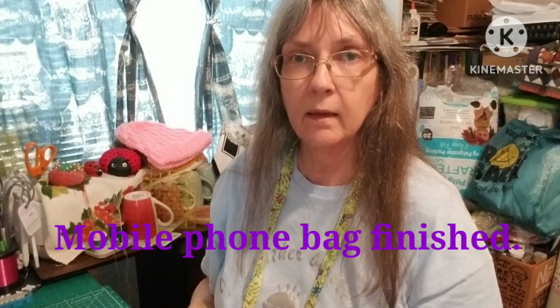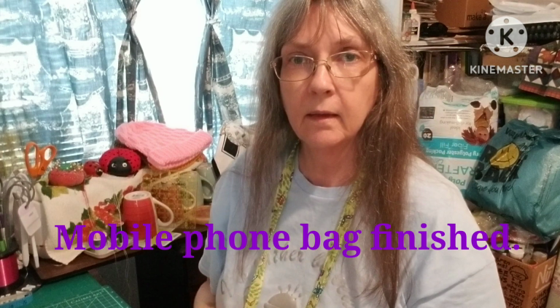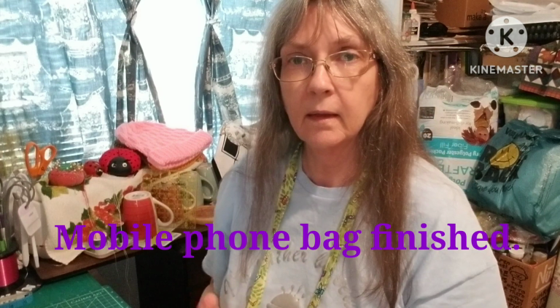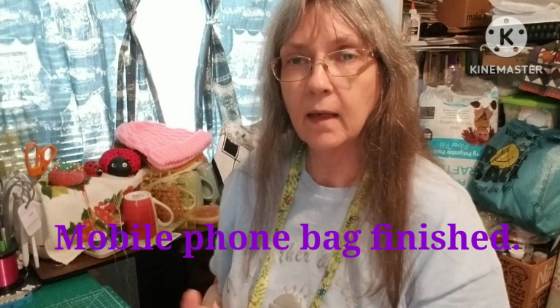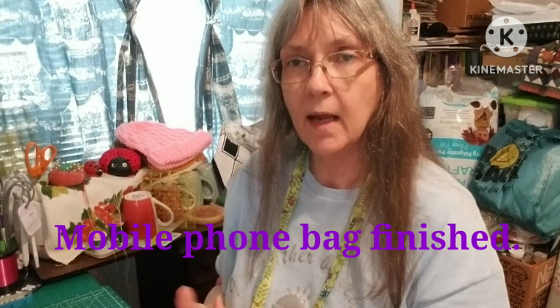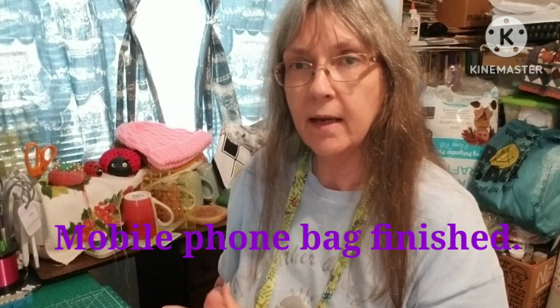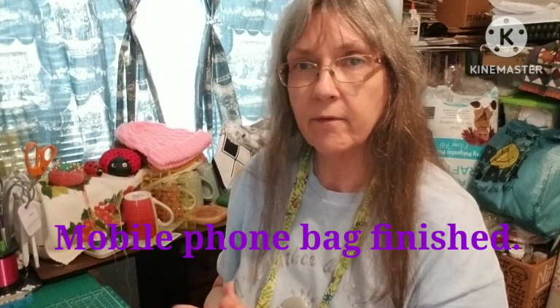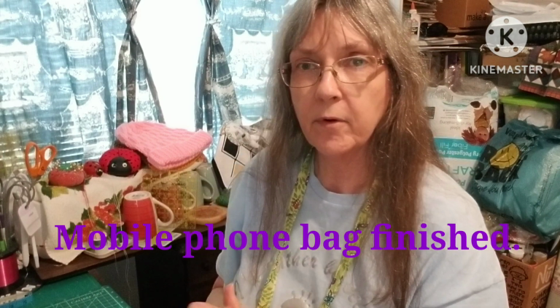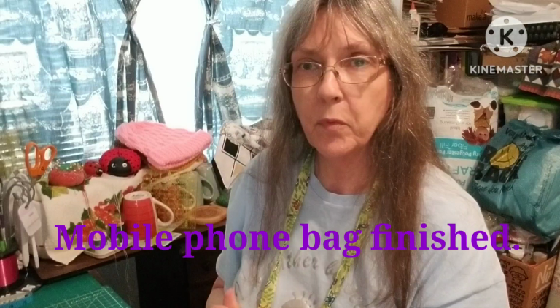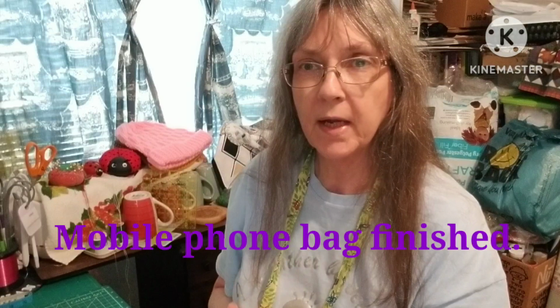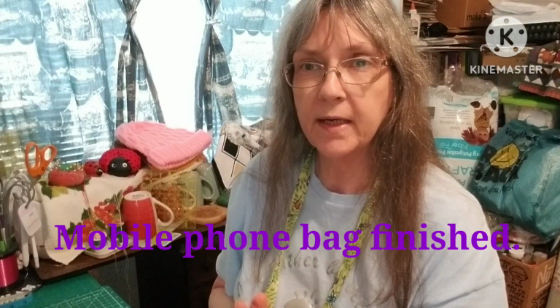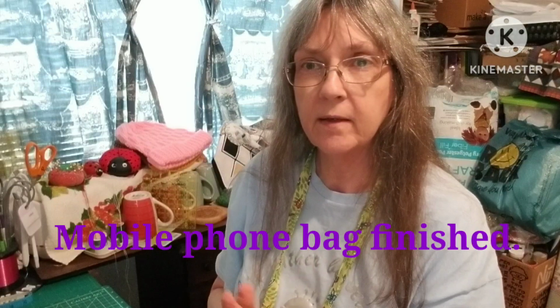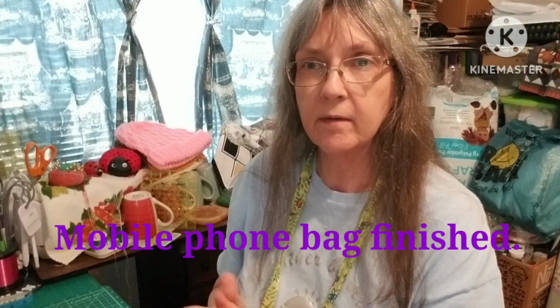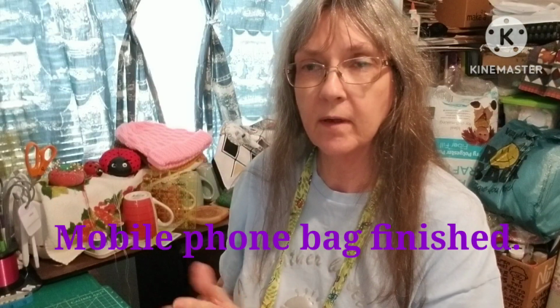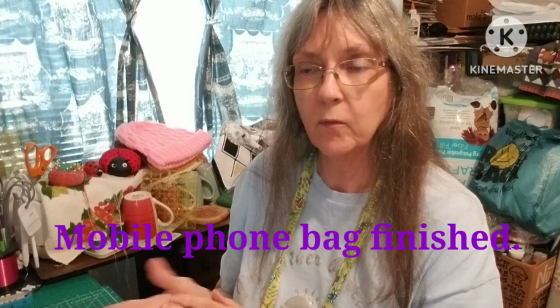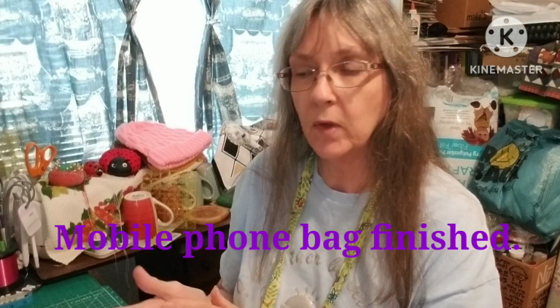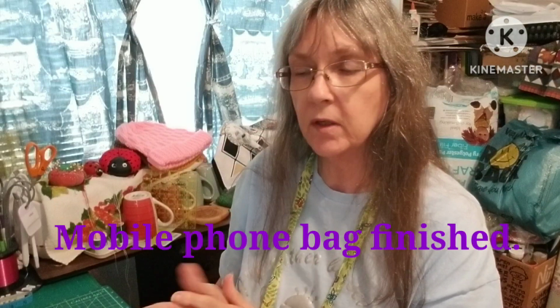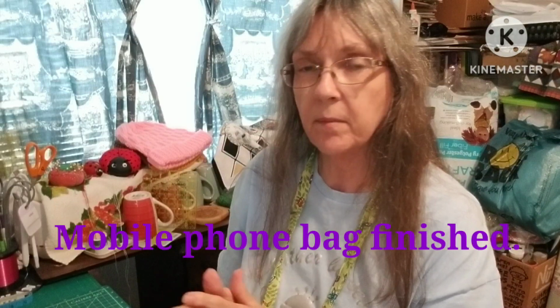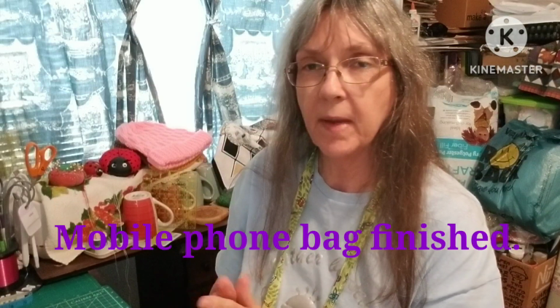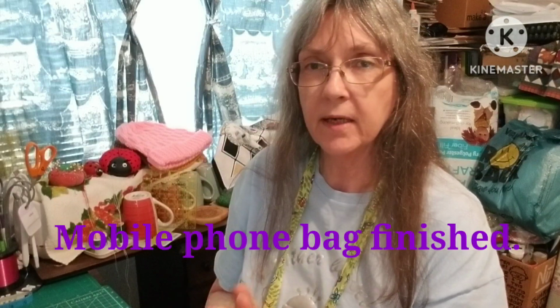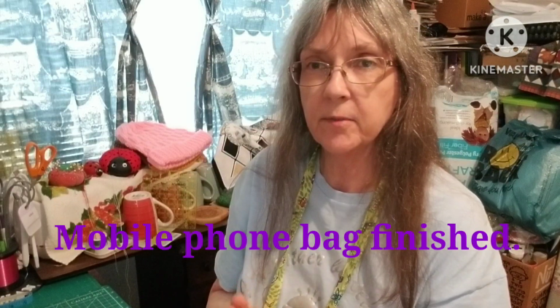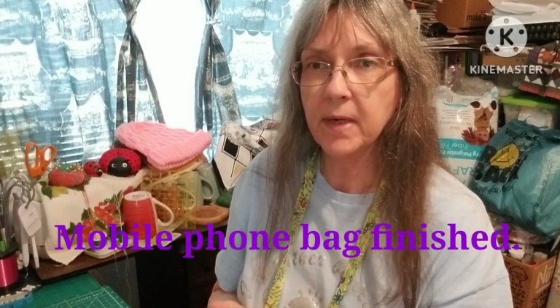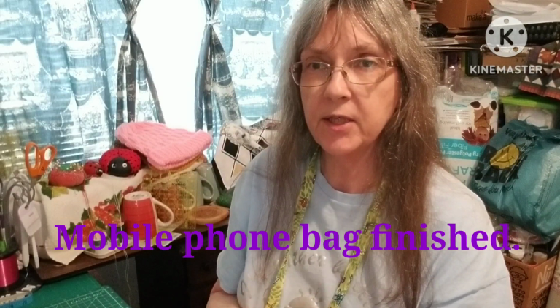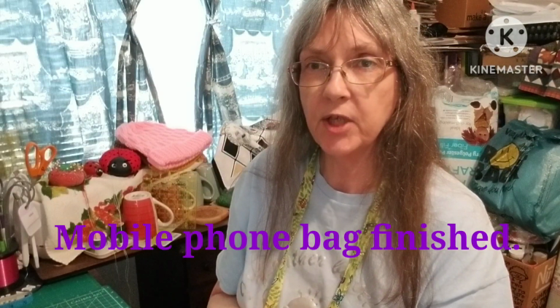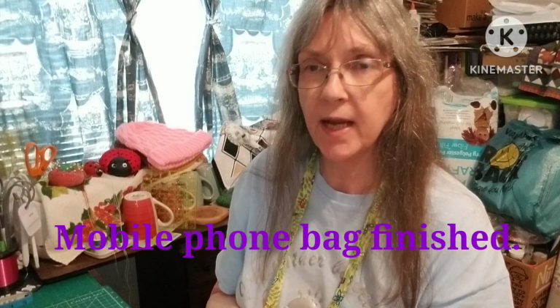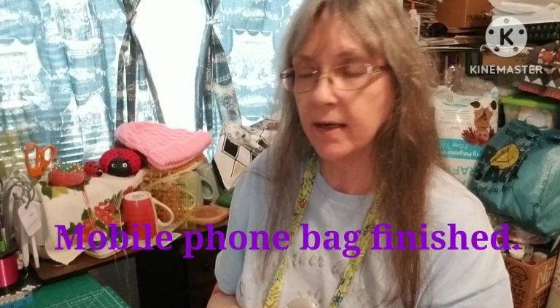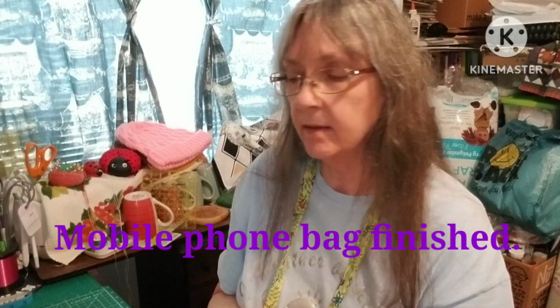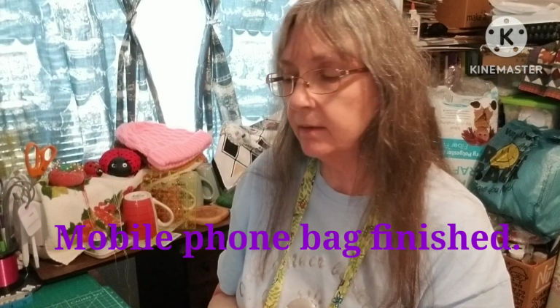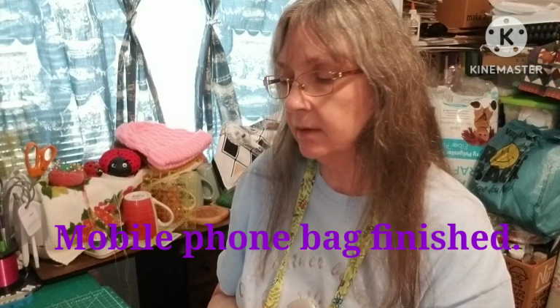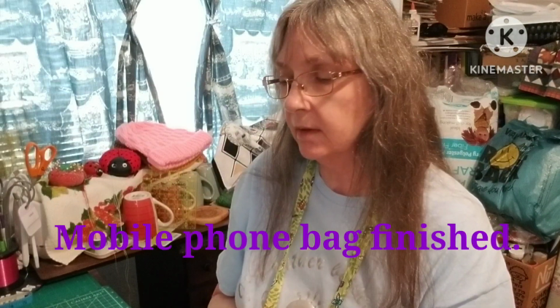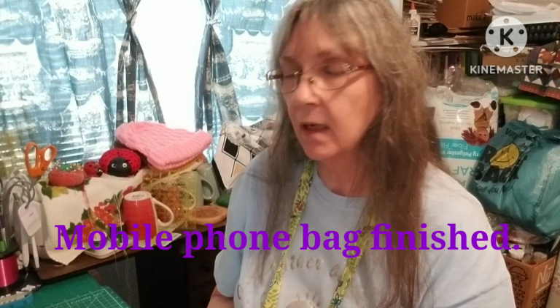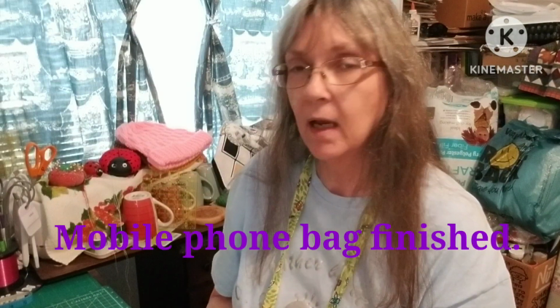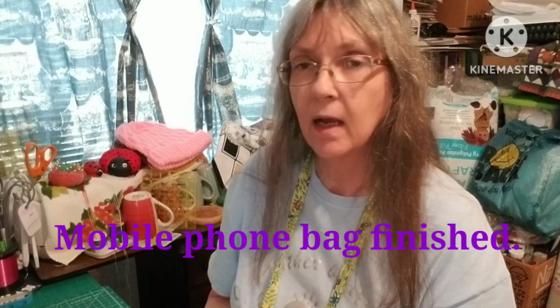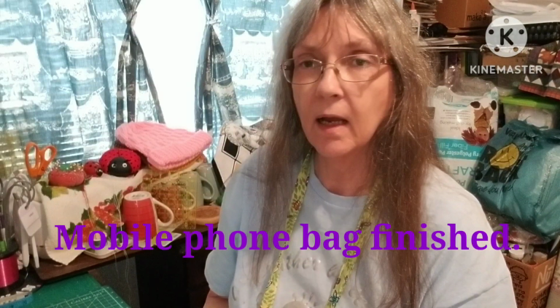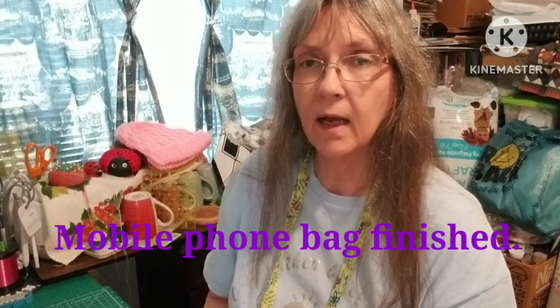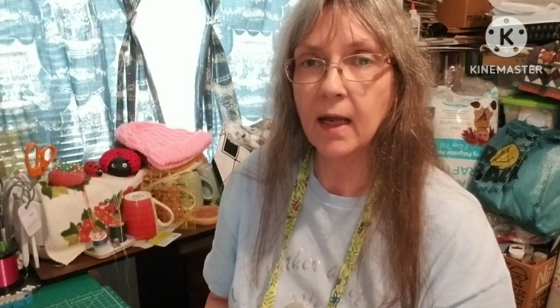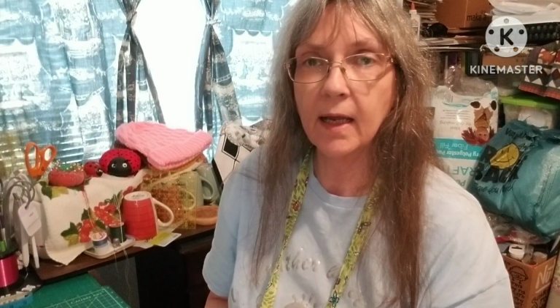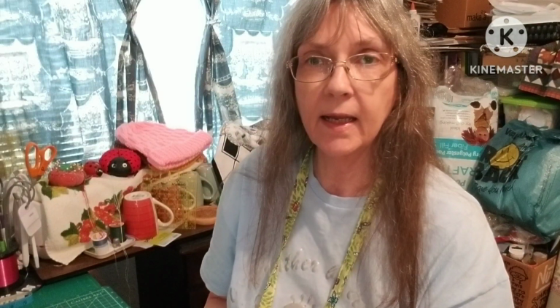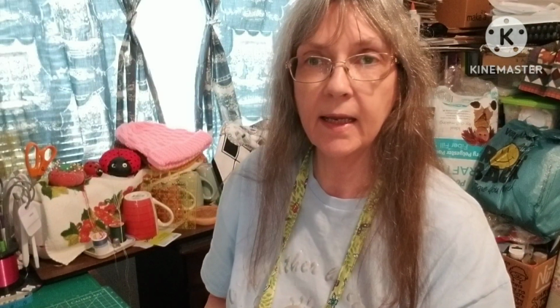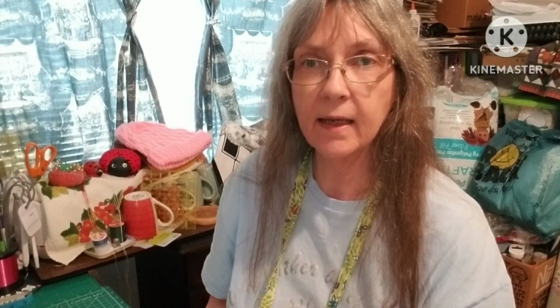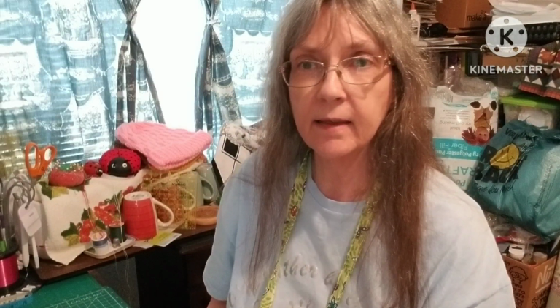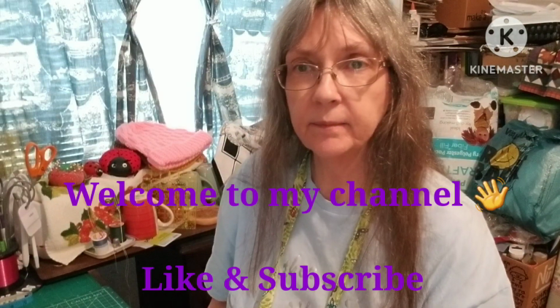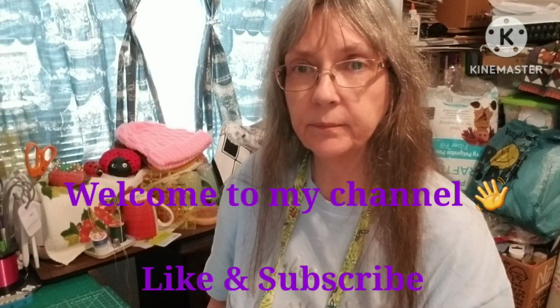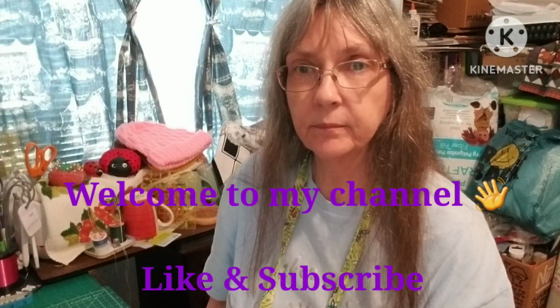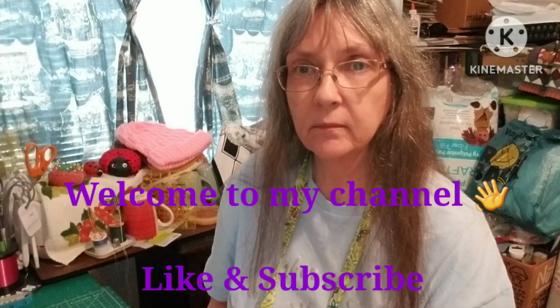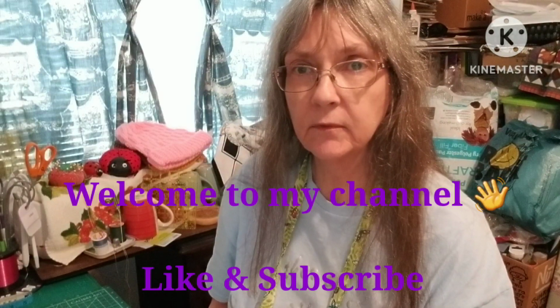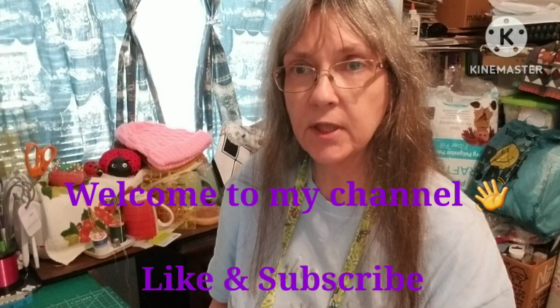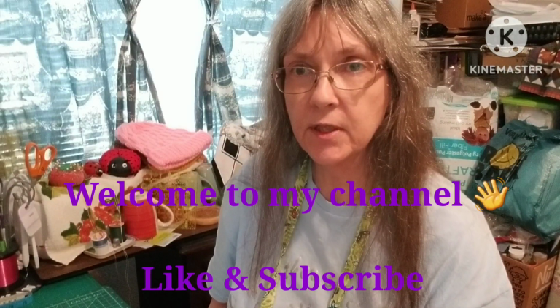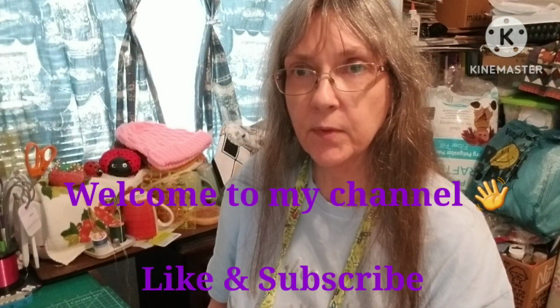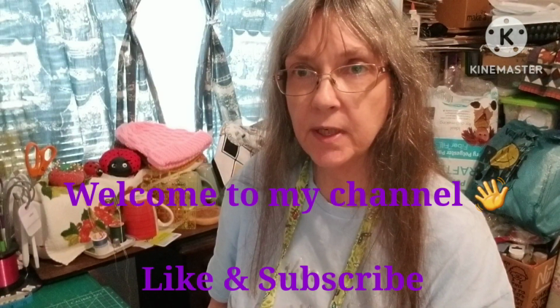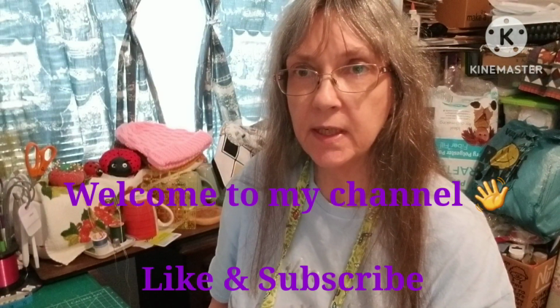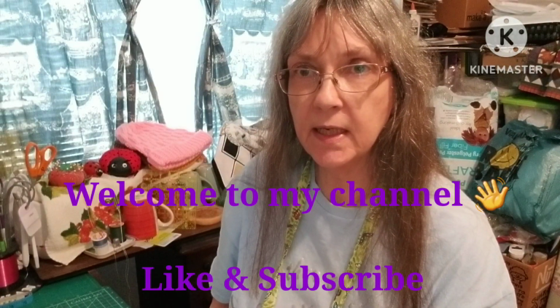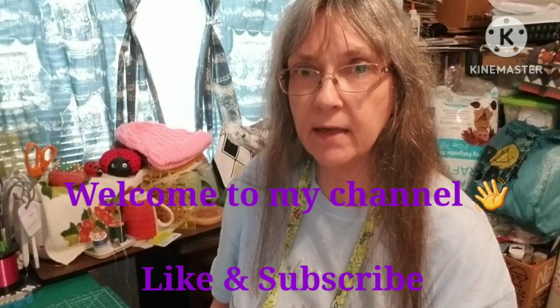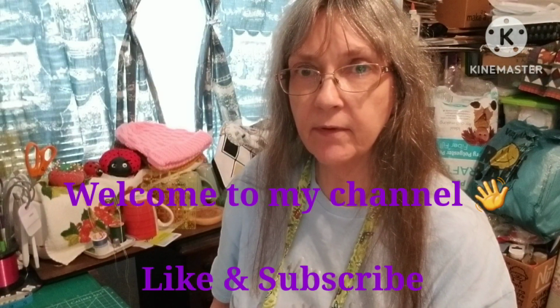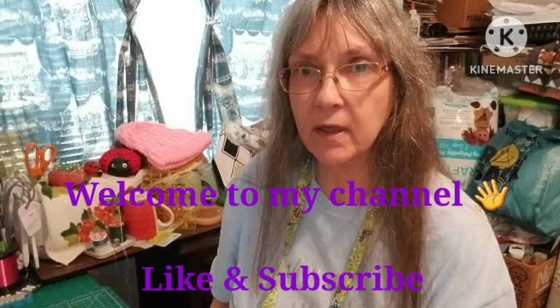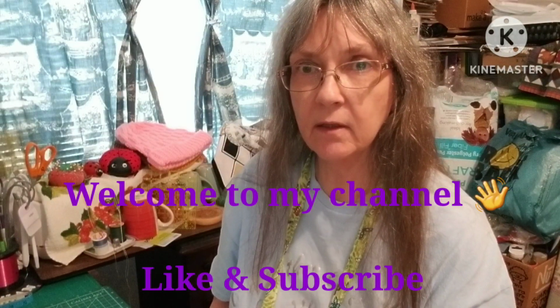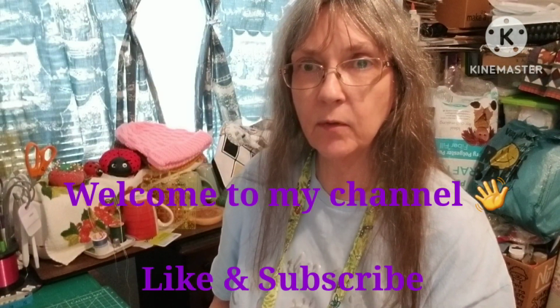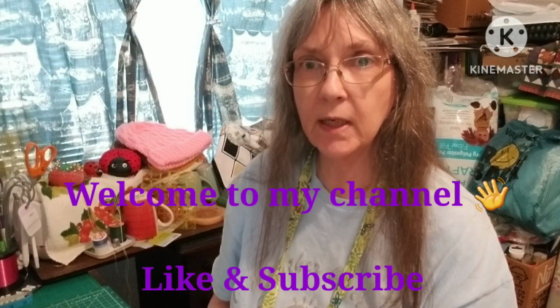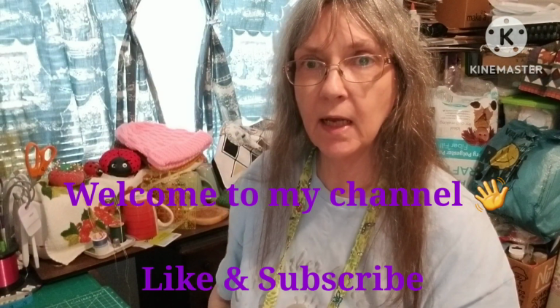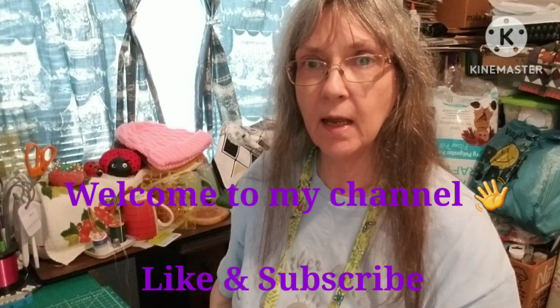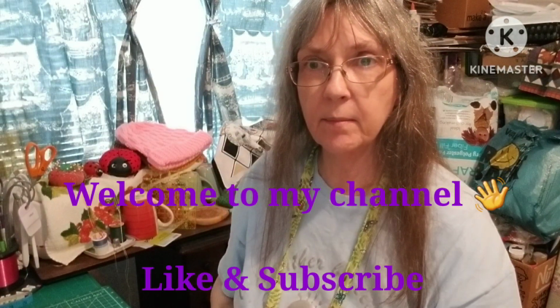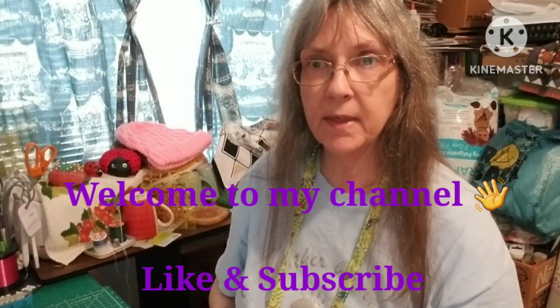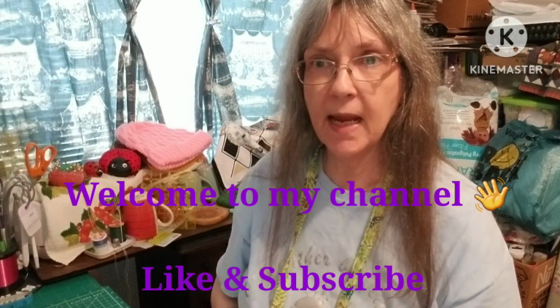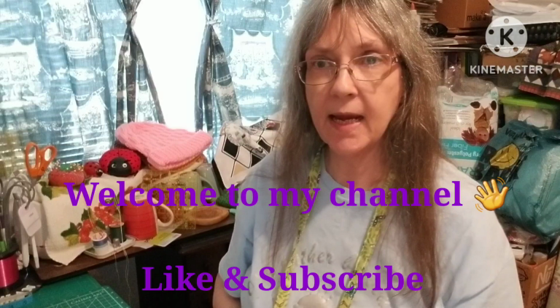Hi everyone, welcome back to my channel. I just wanted to give a quick update.